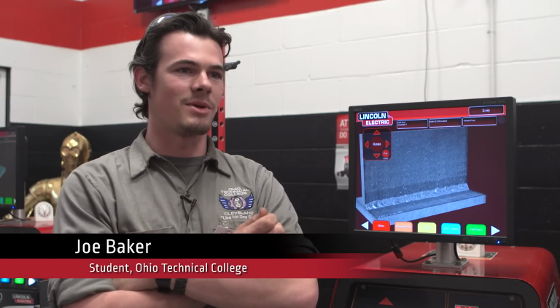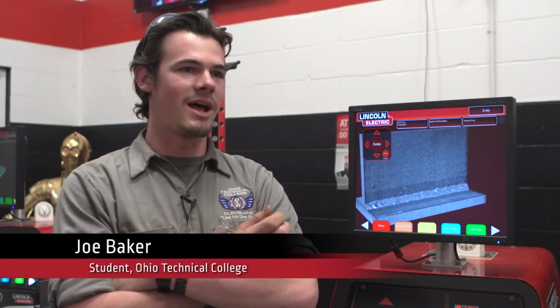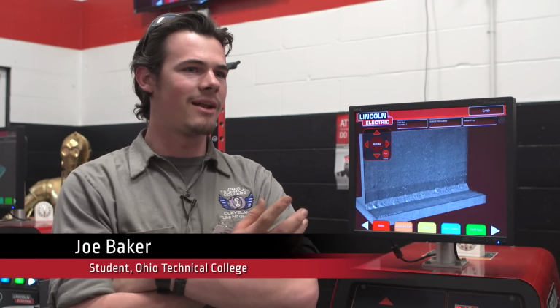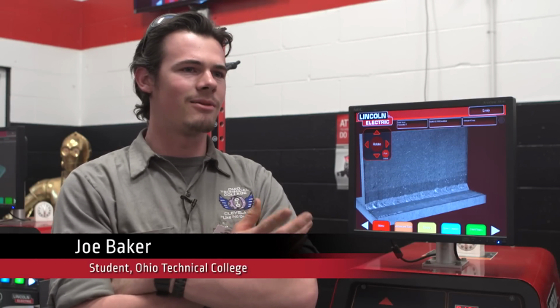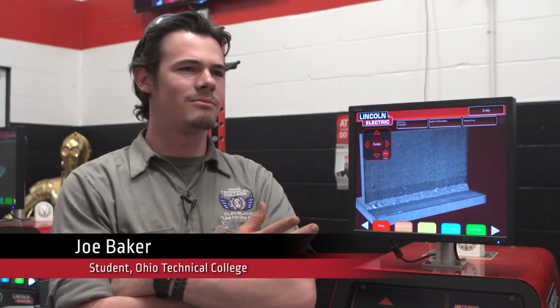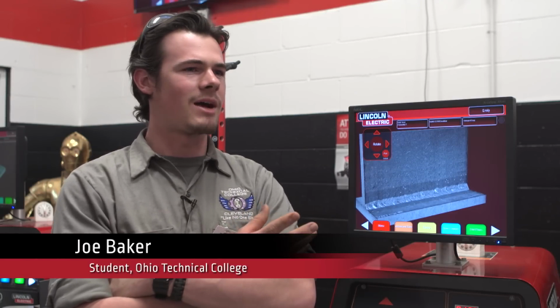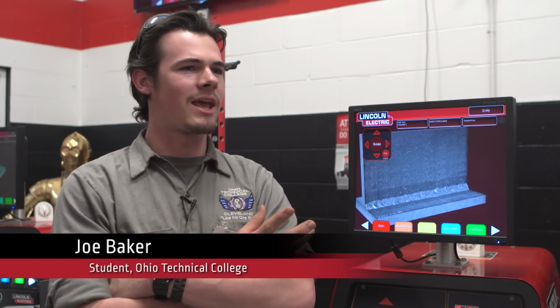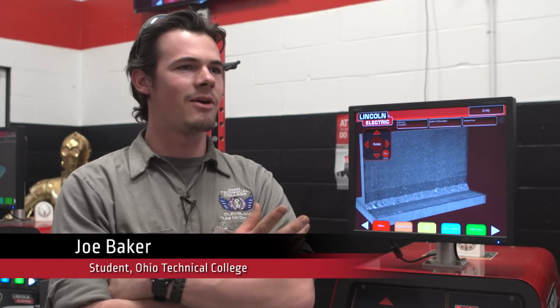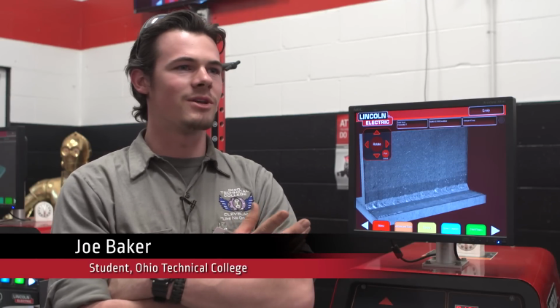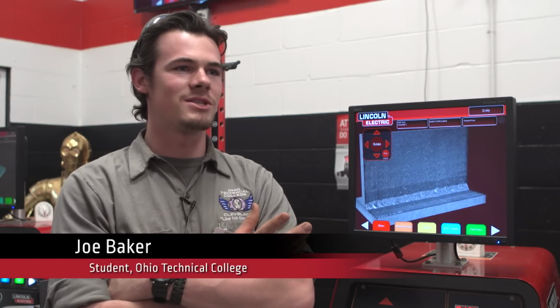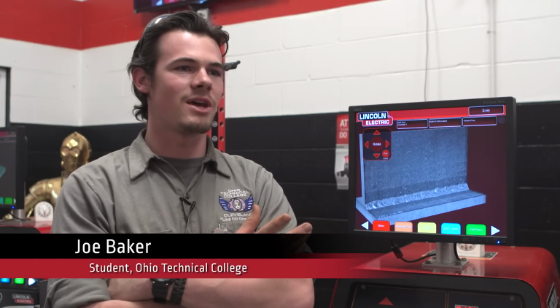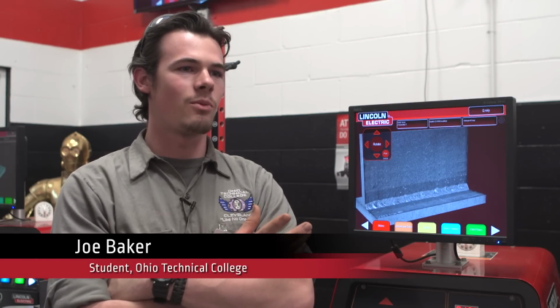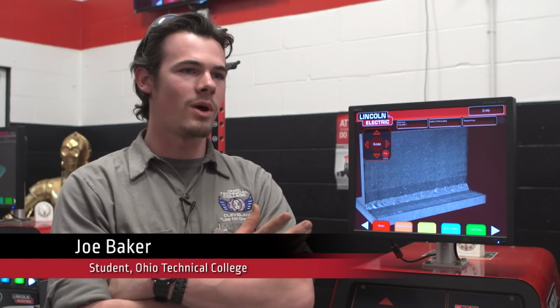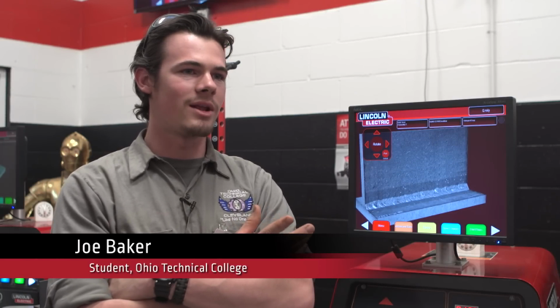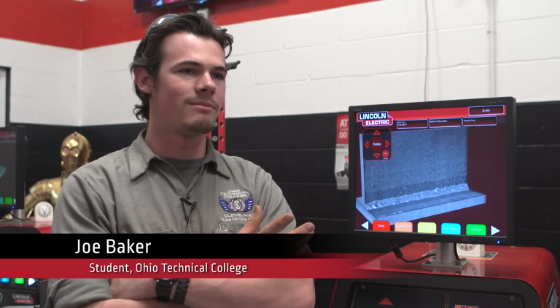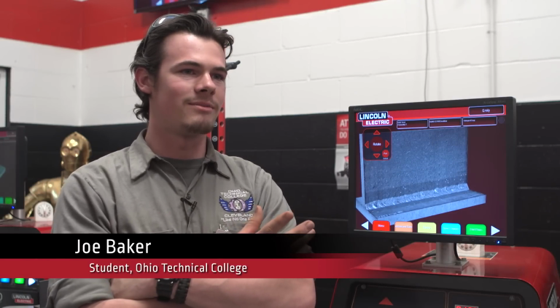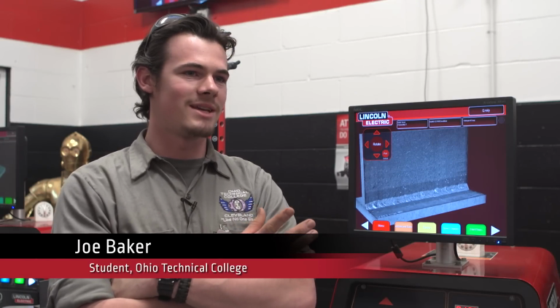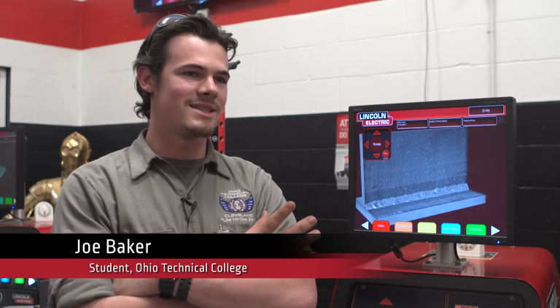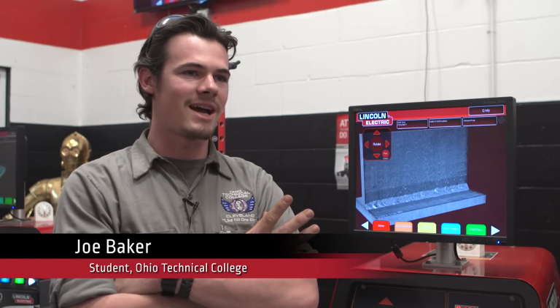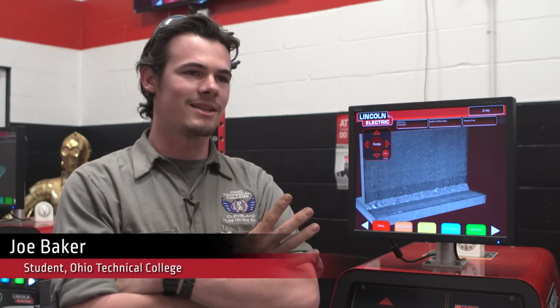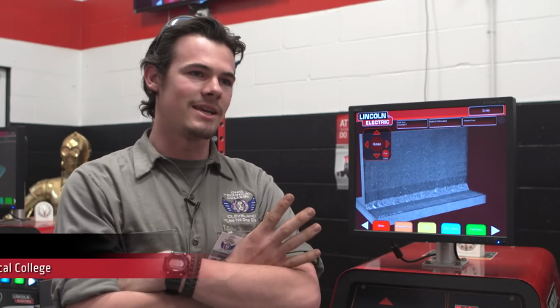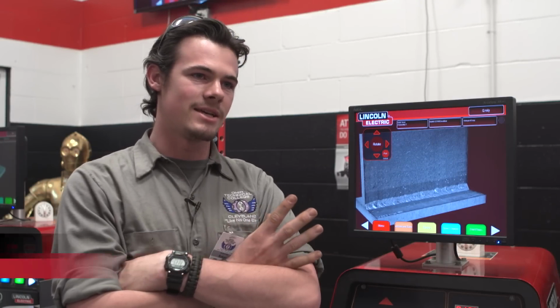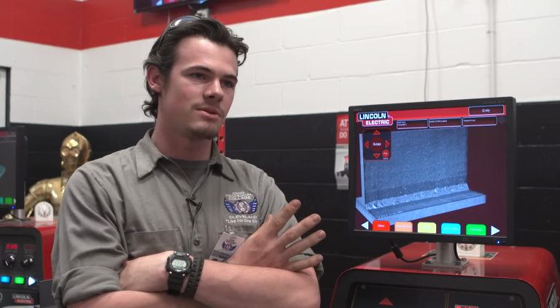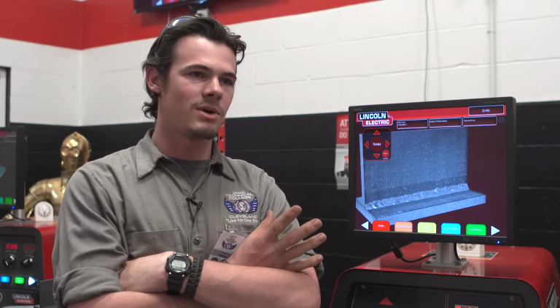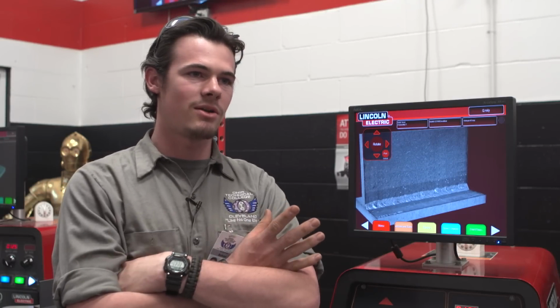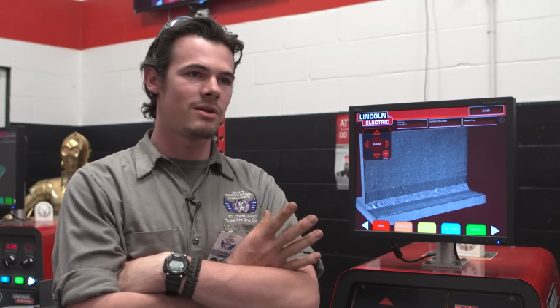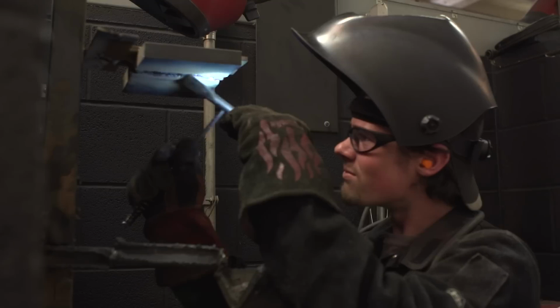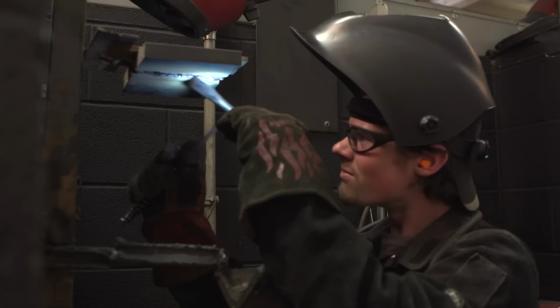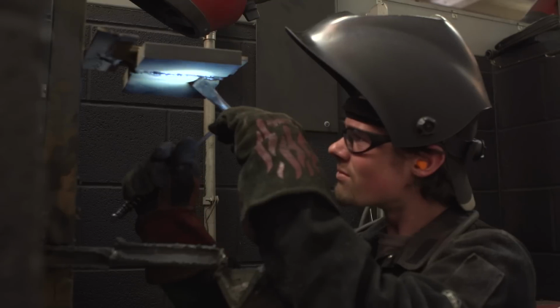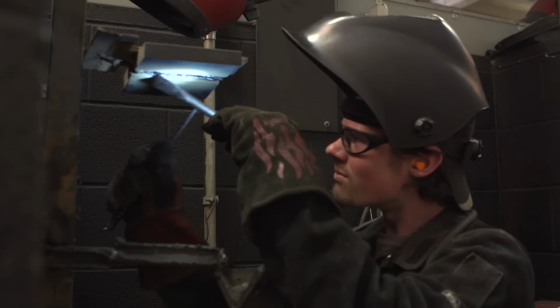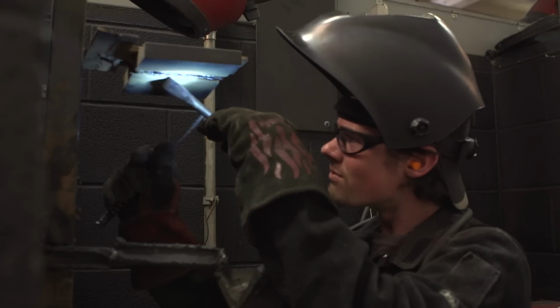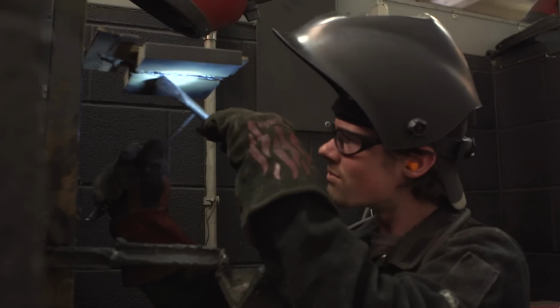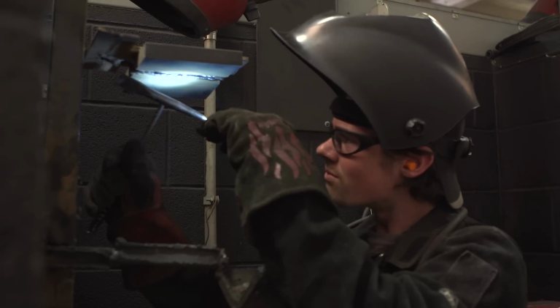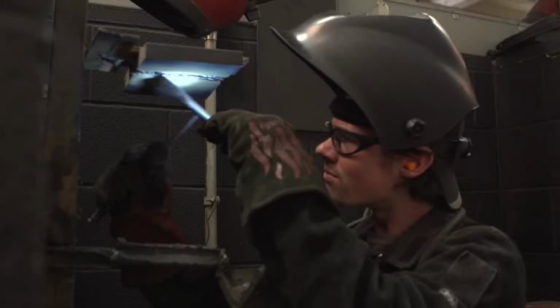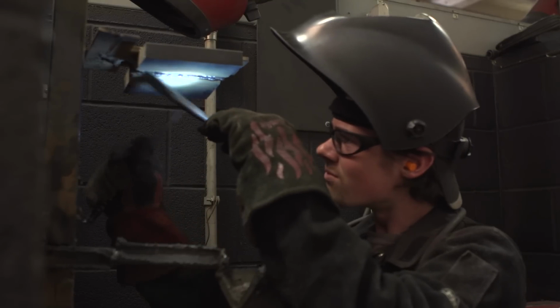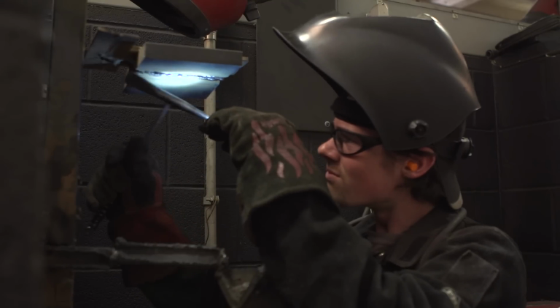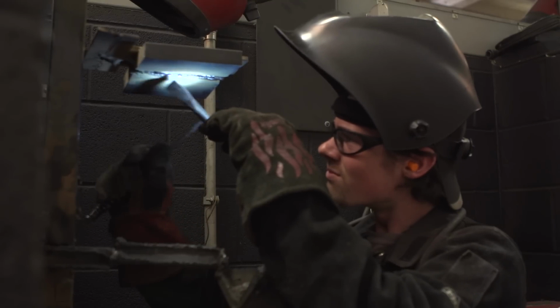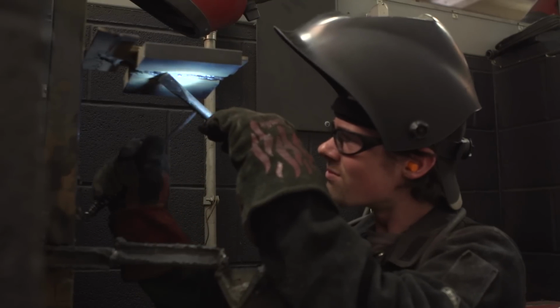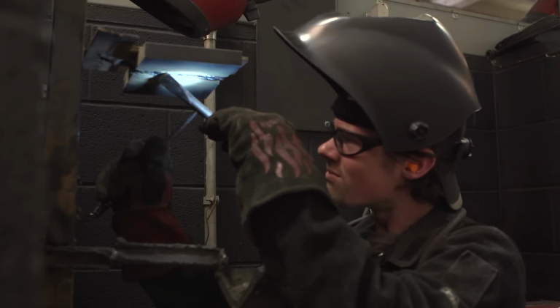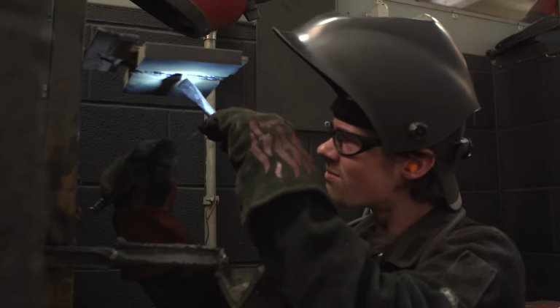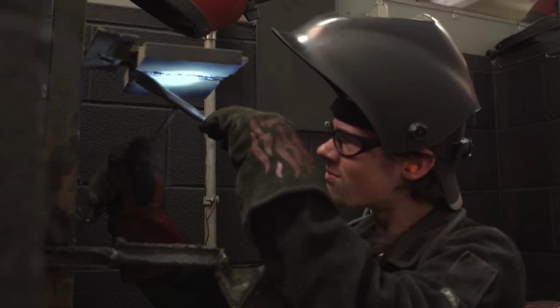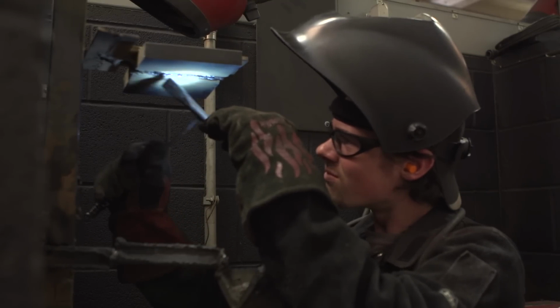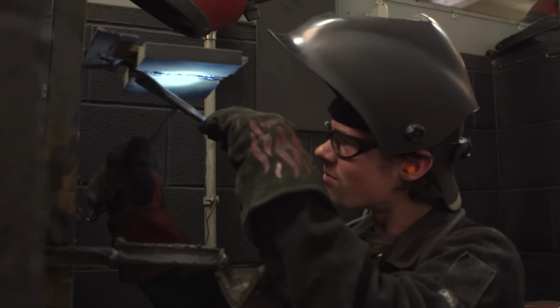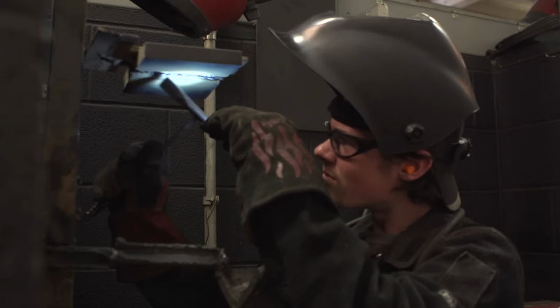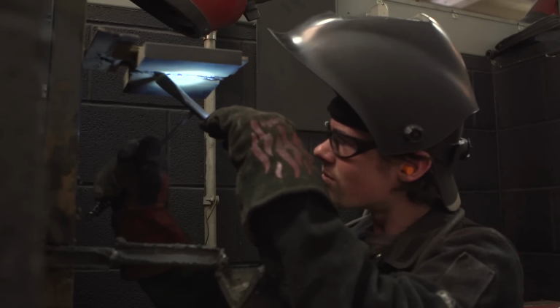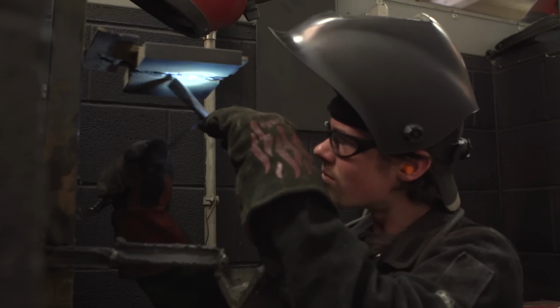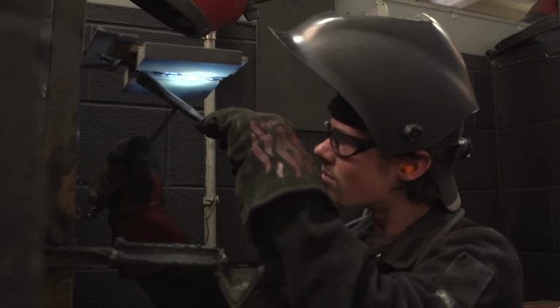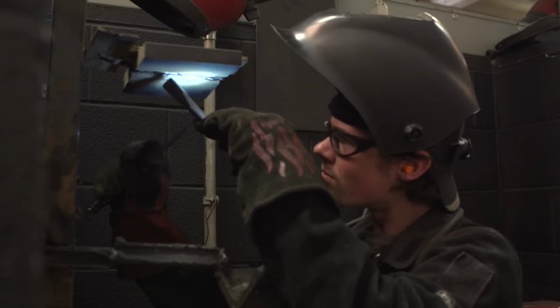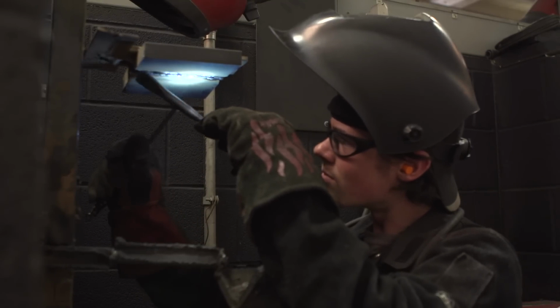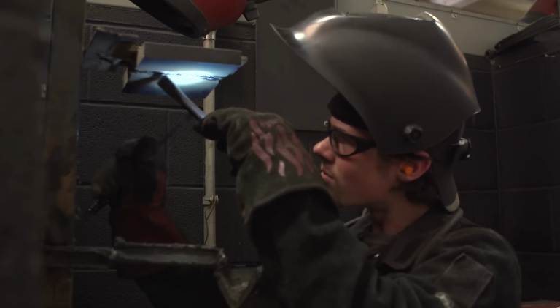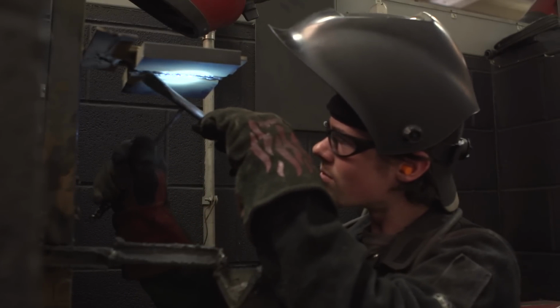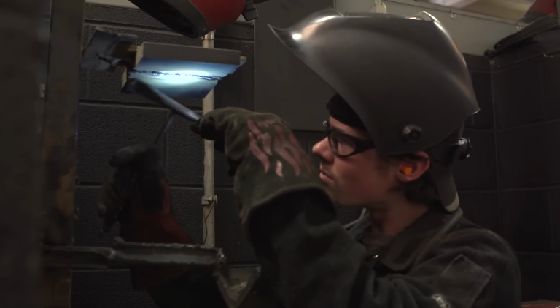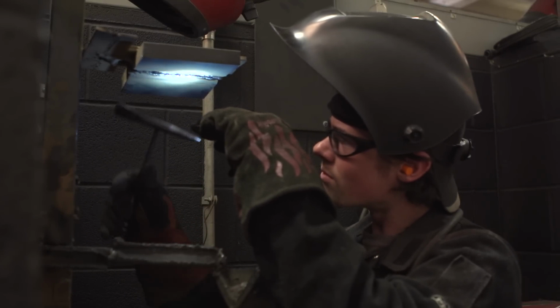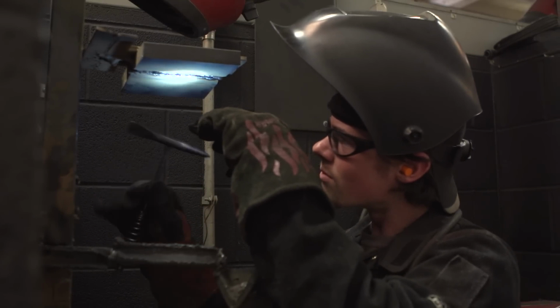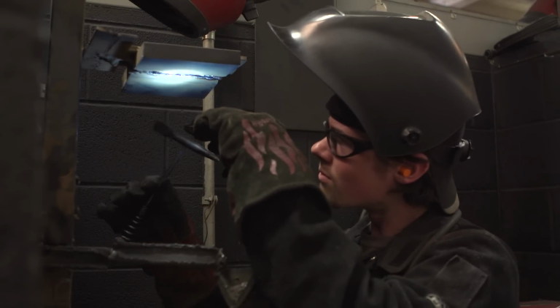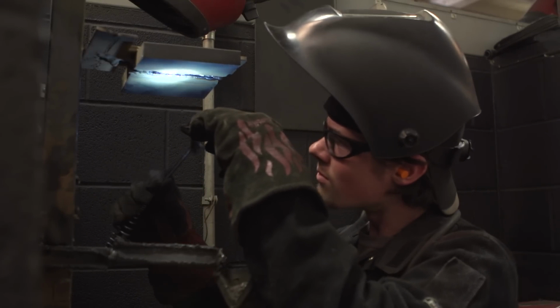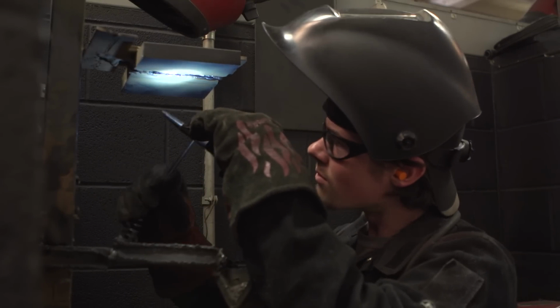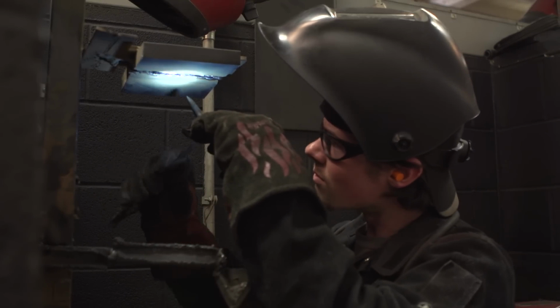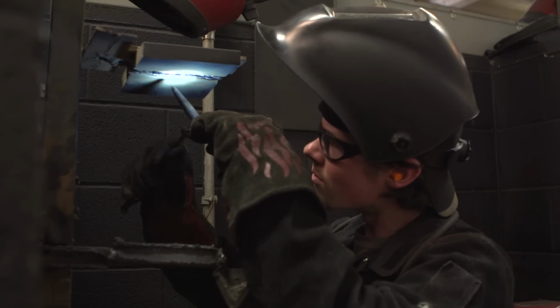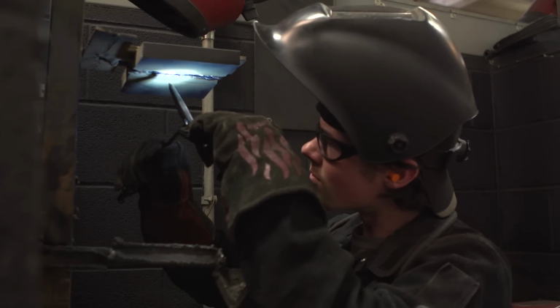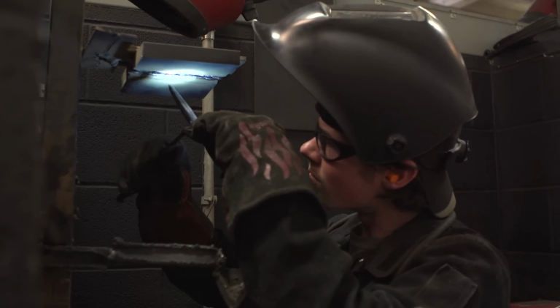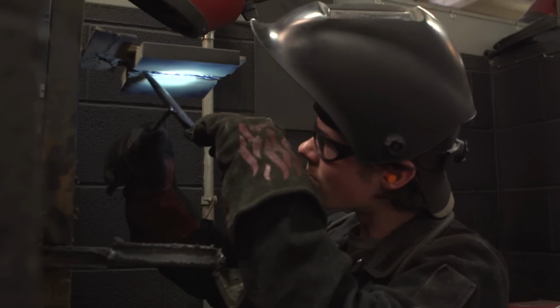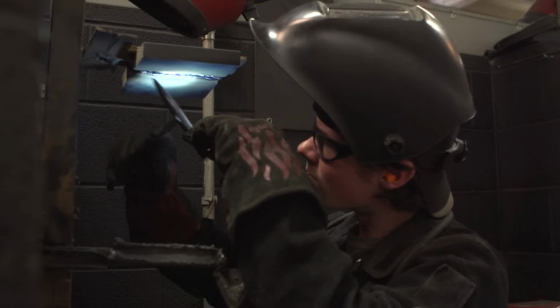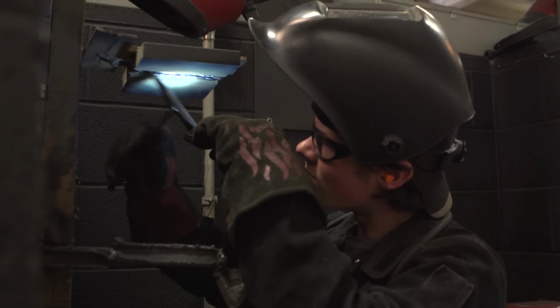I struck an arc and it was like, wow, that's awesome. I can't really say what it exactly is about it, but it just excites me. I like building stuff. I like fabricating things.